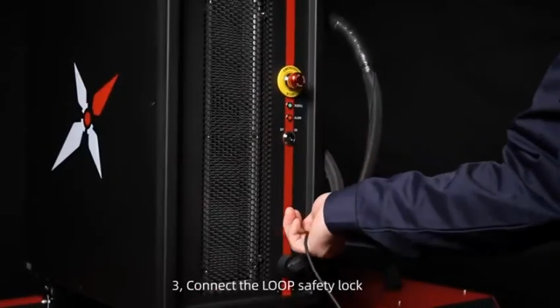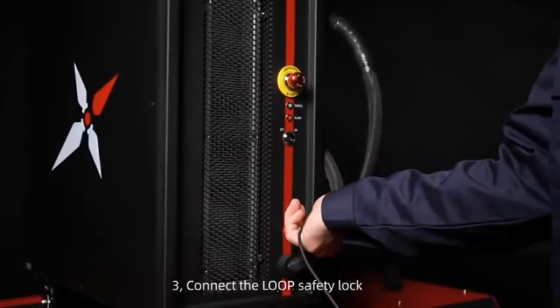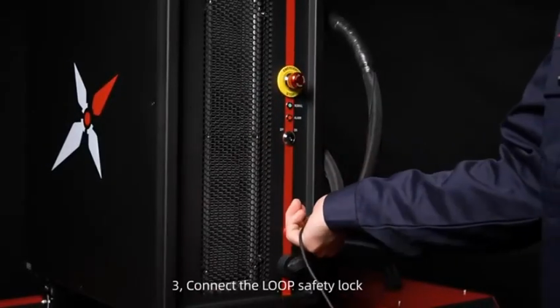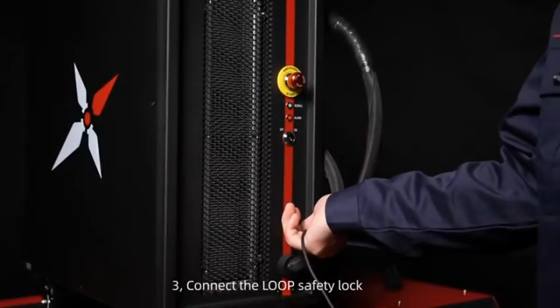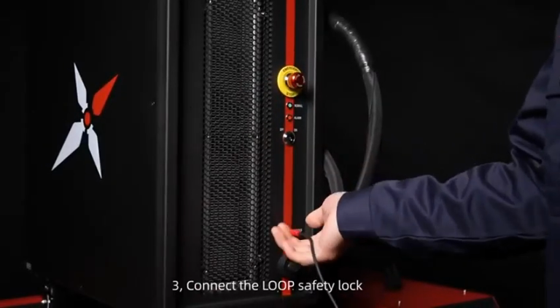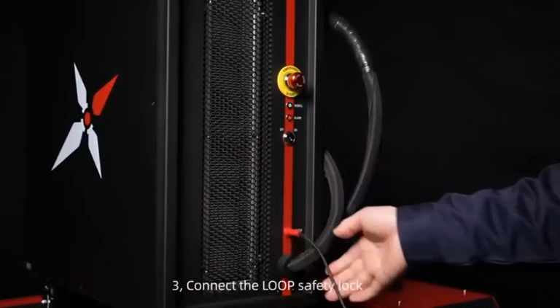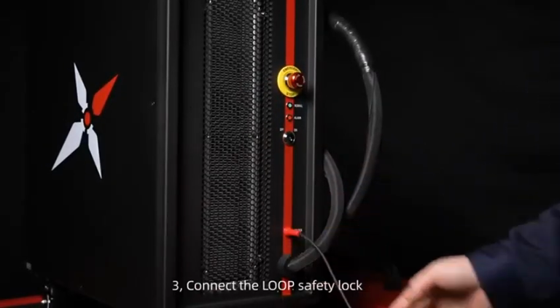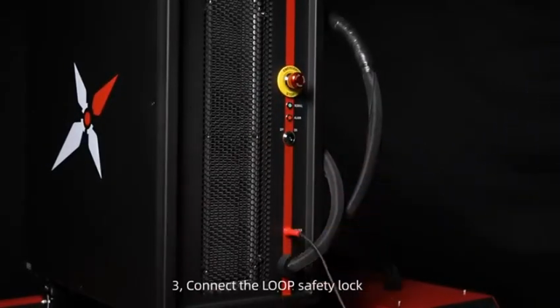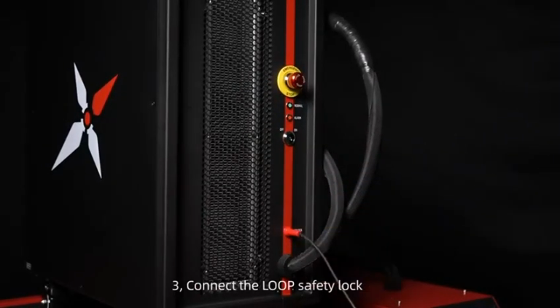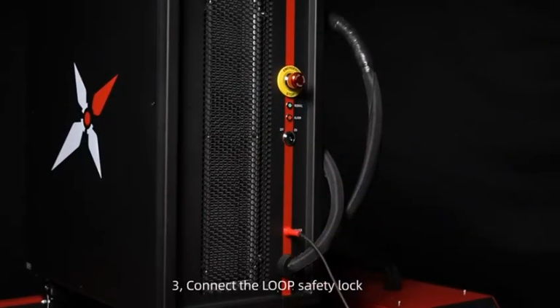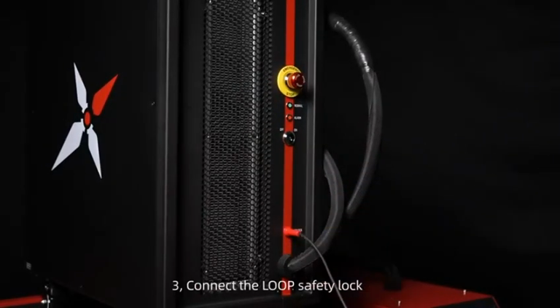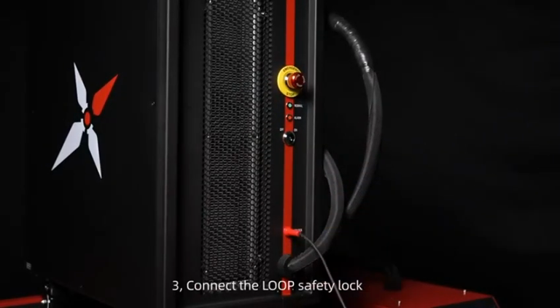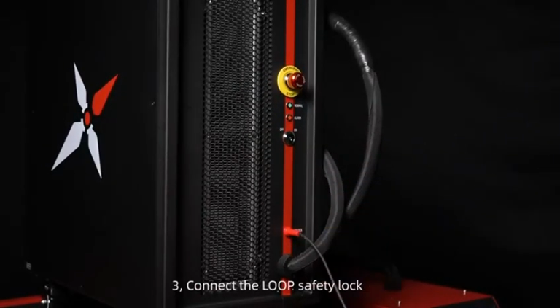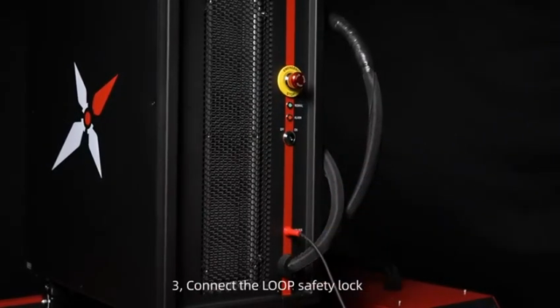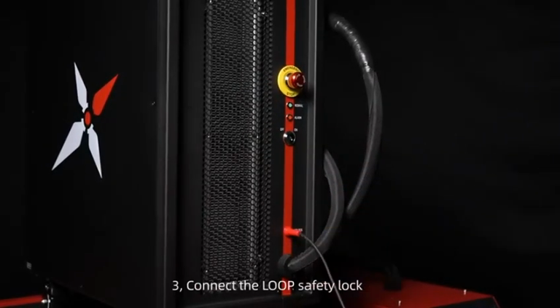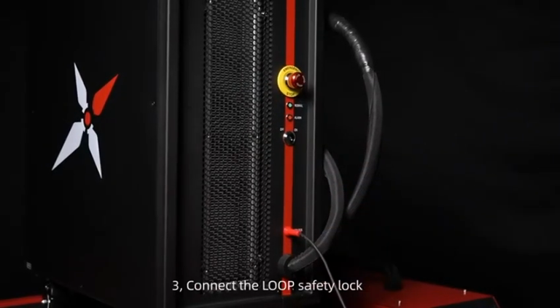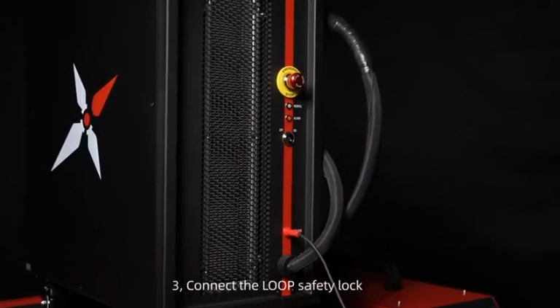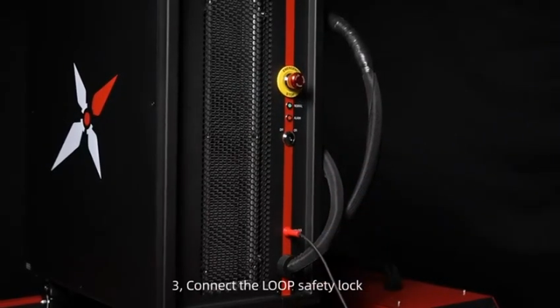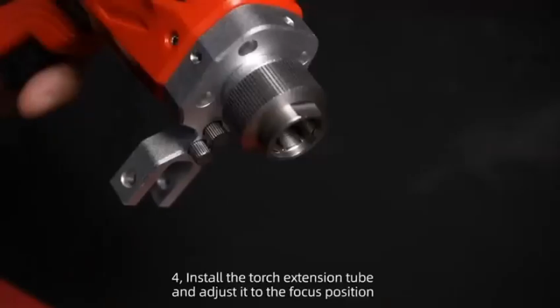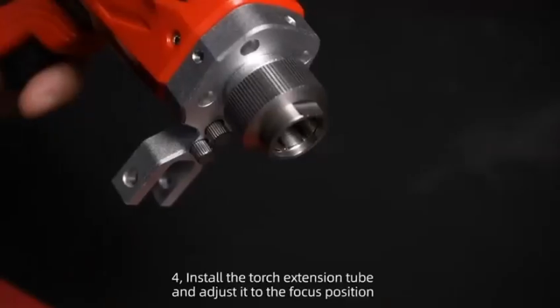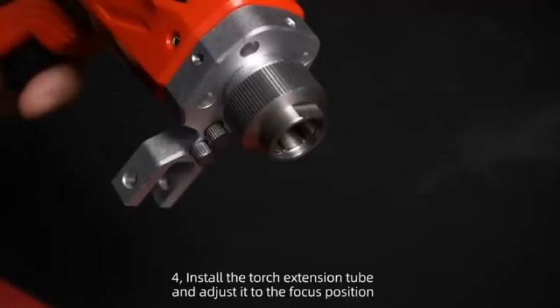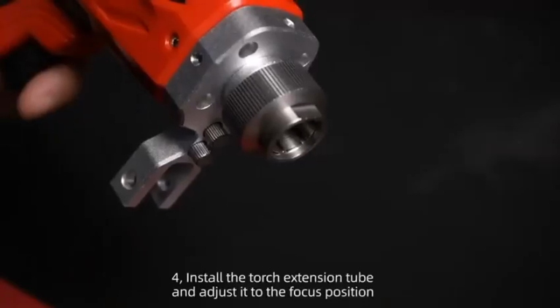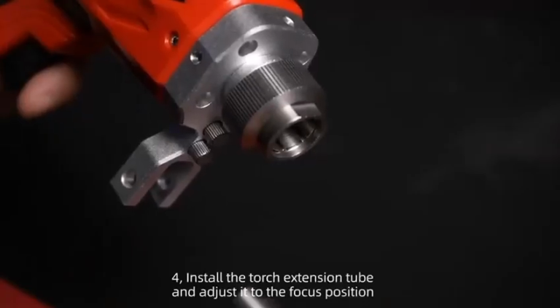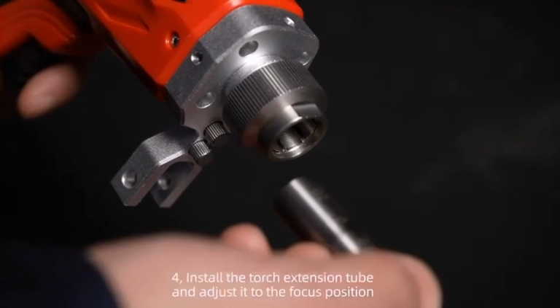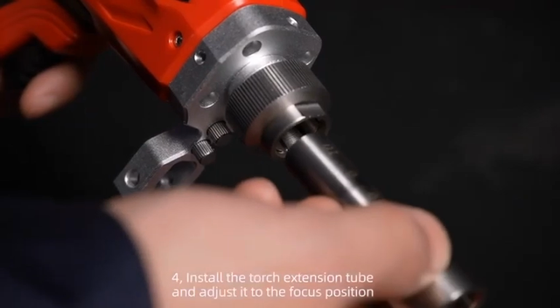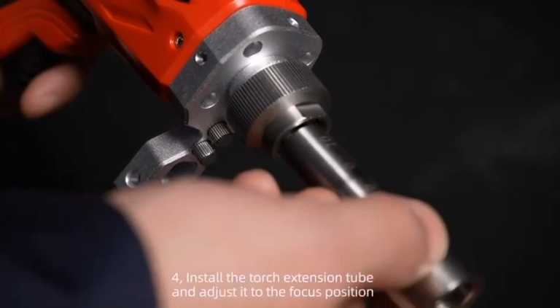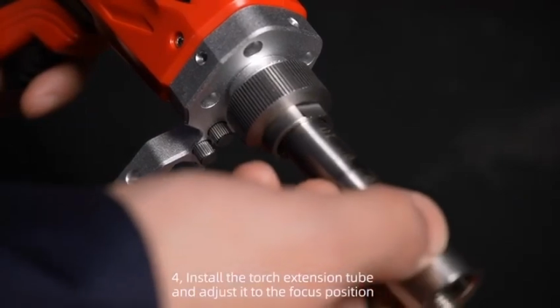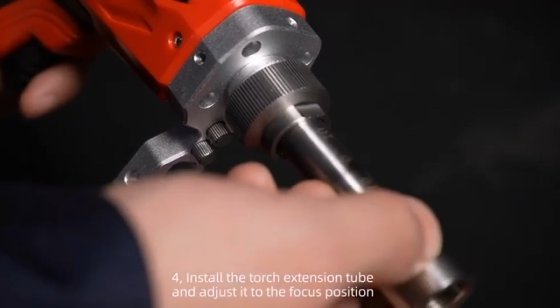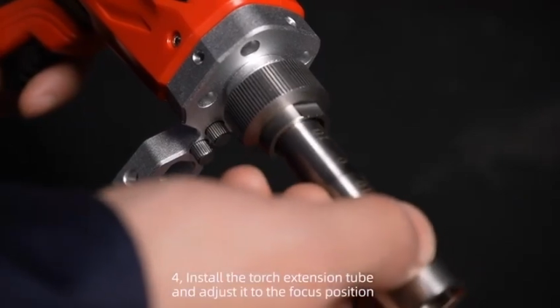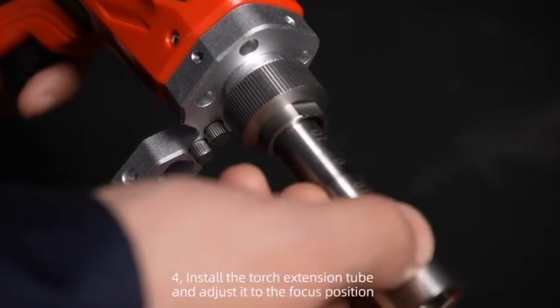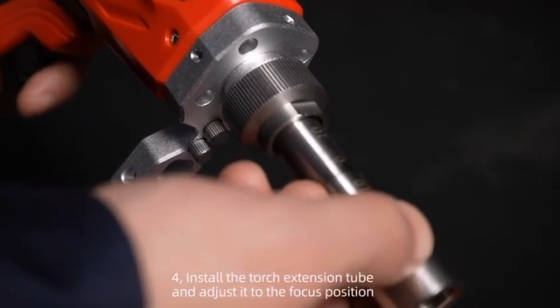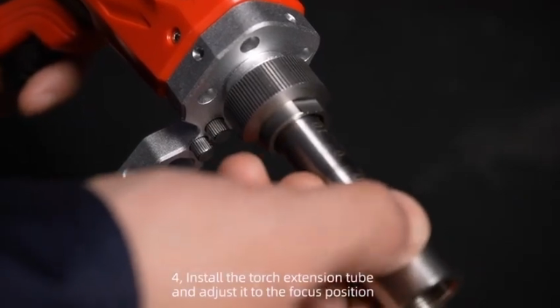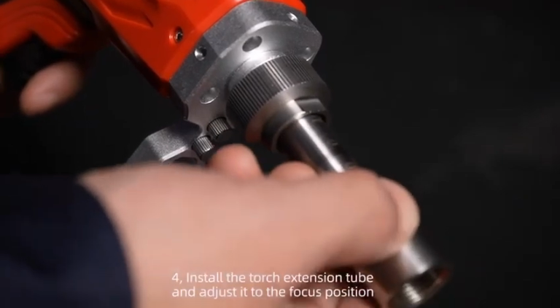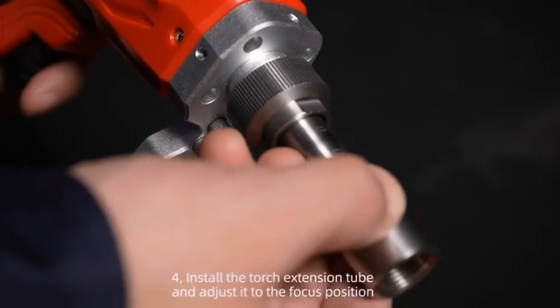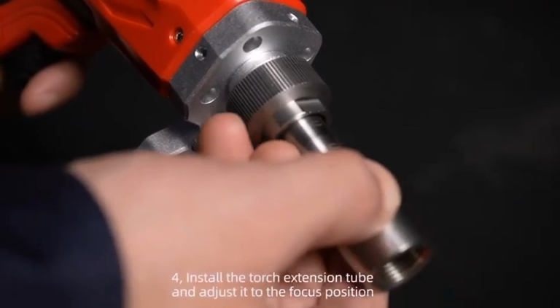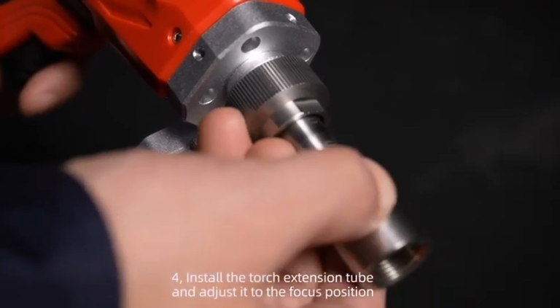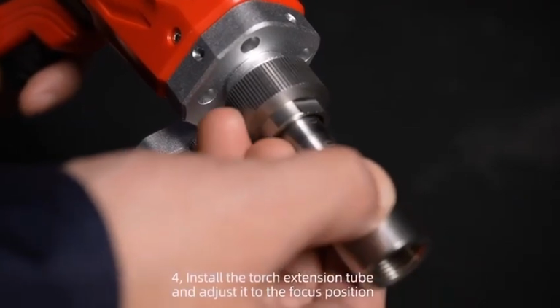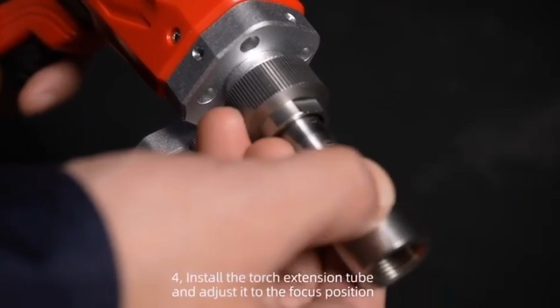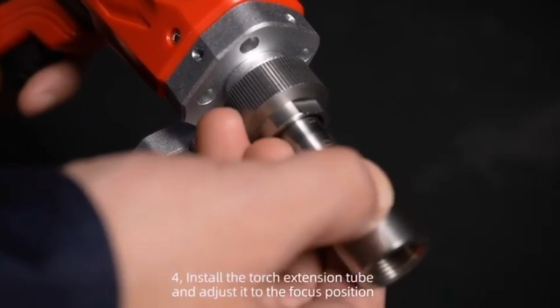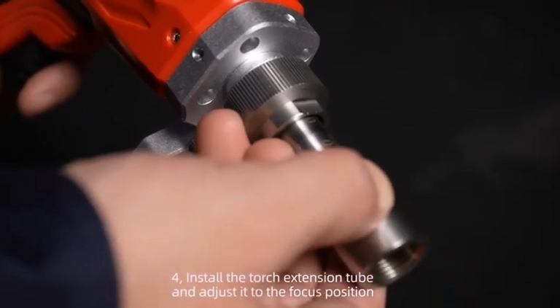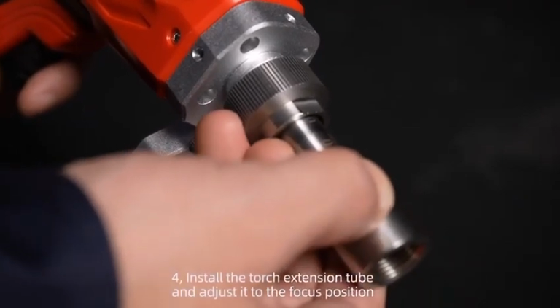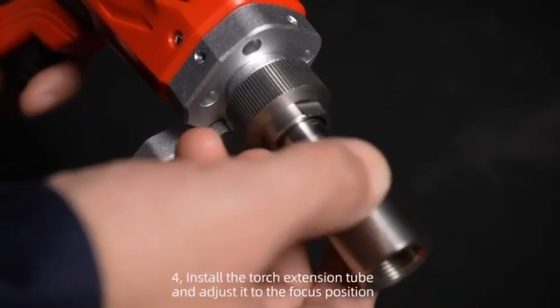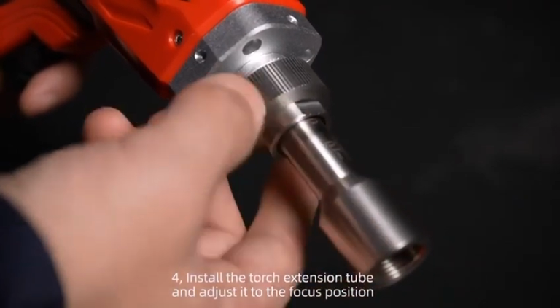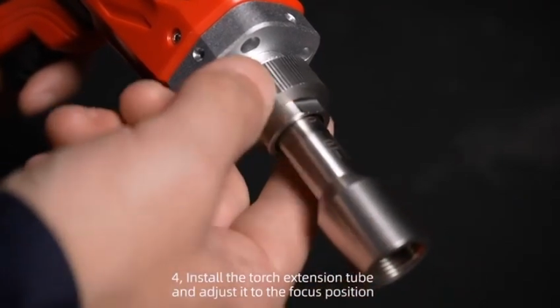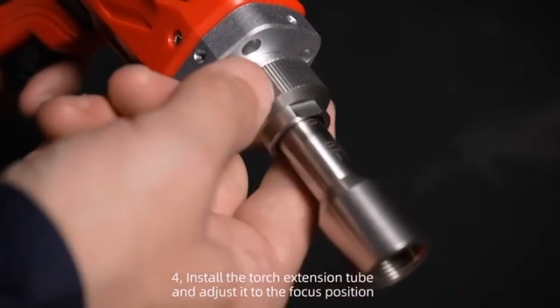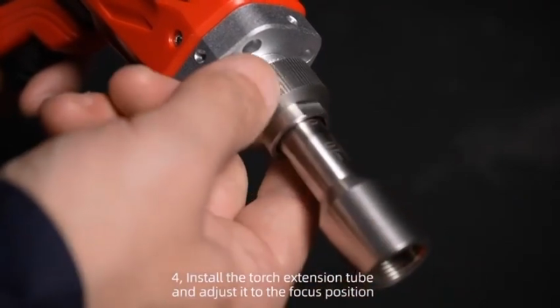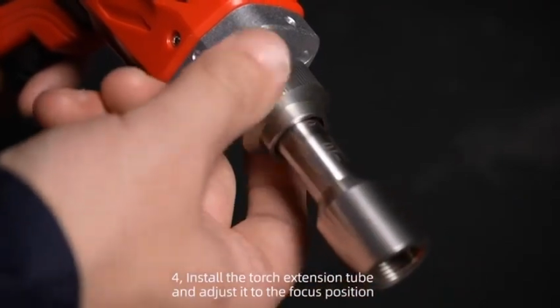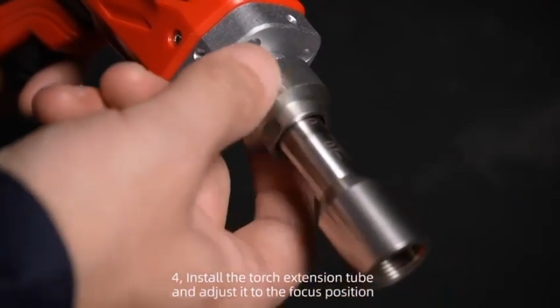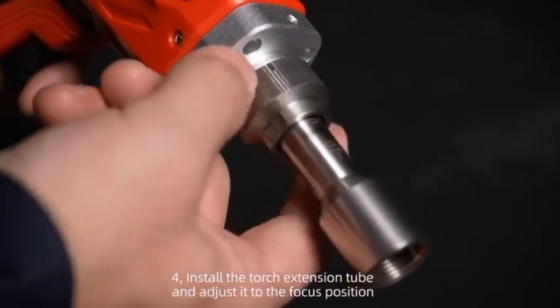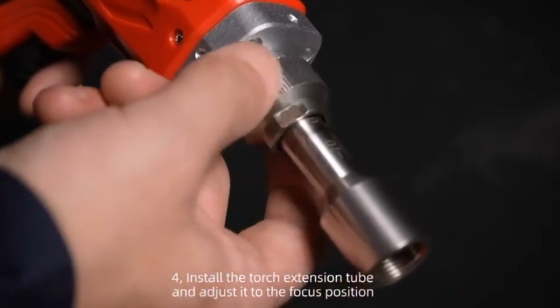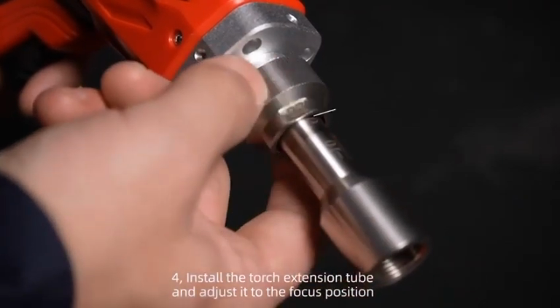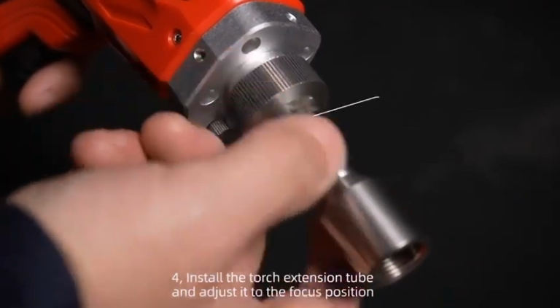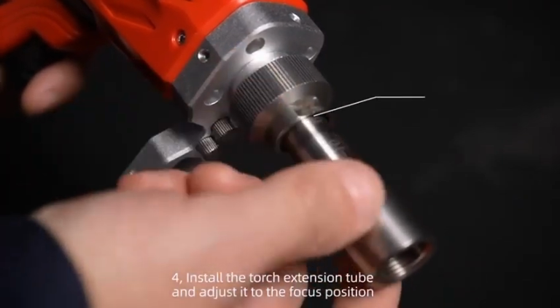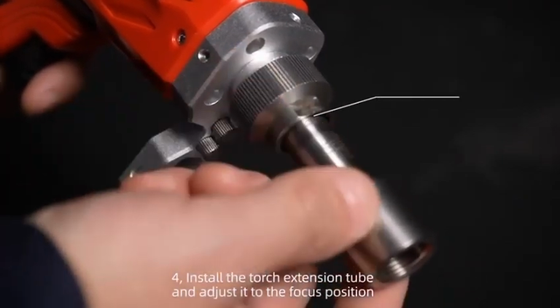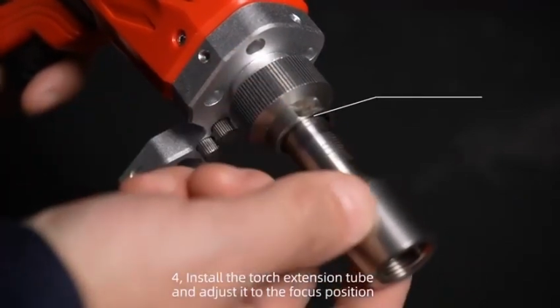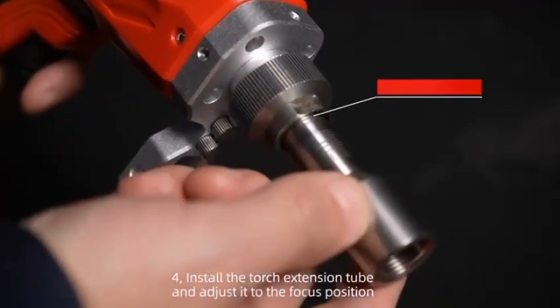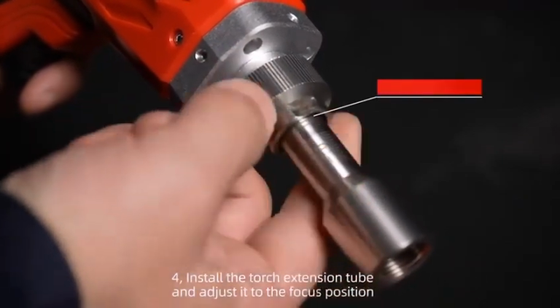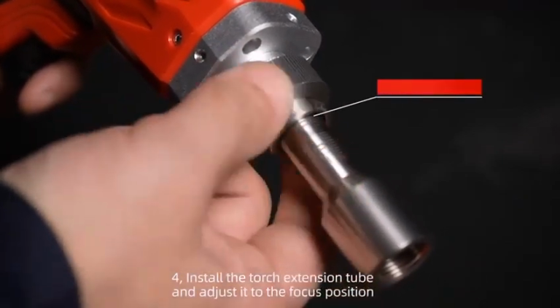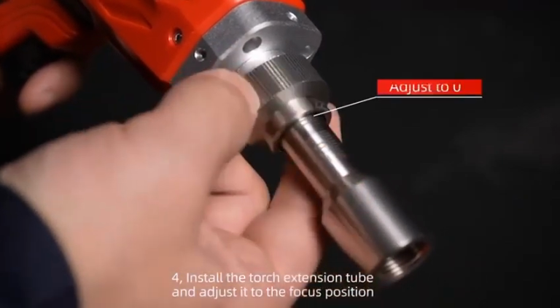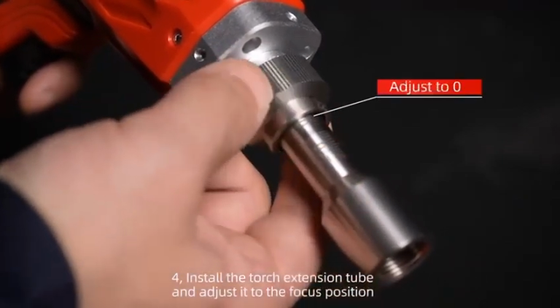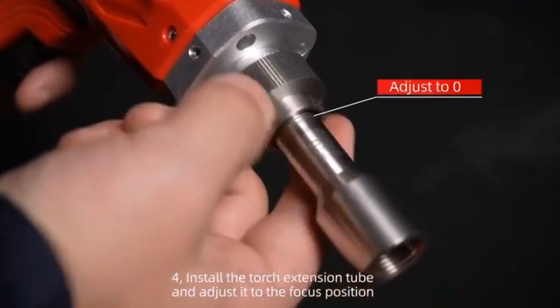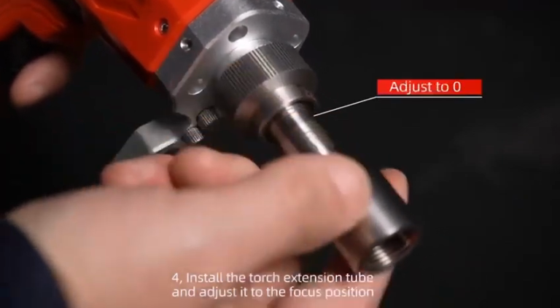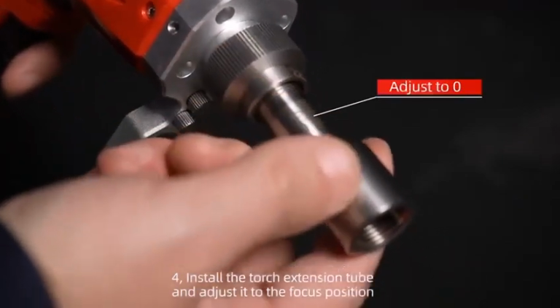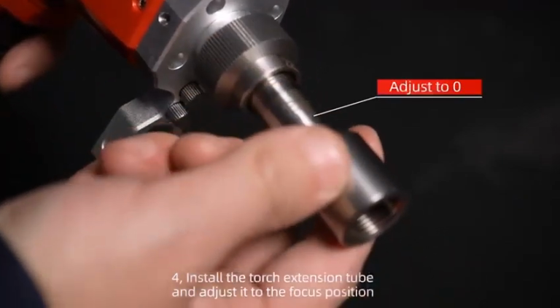Step 3: Connect the loop safety lock. Step 4: Install the torch extension tube and adjust it to the focus position.